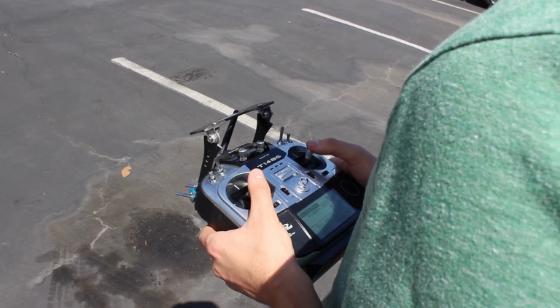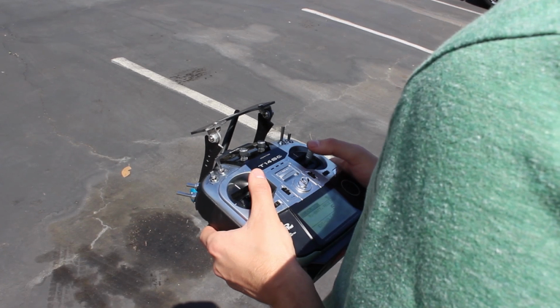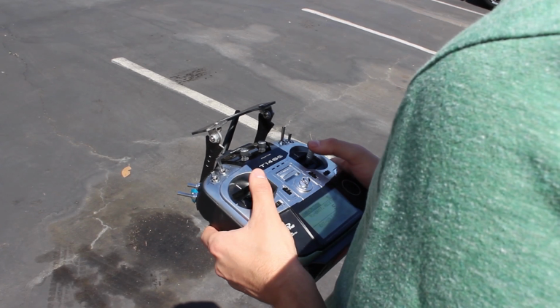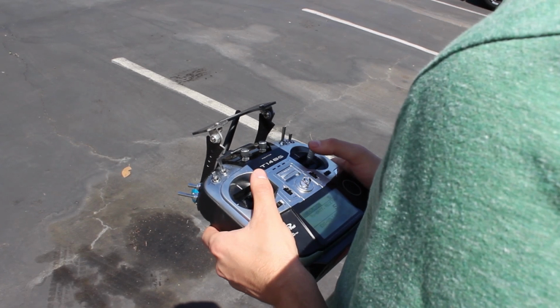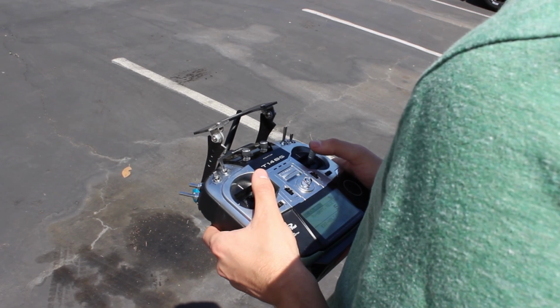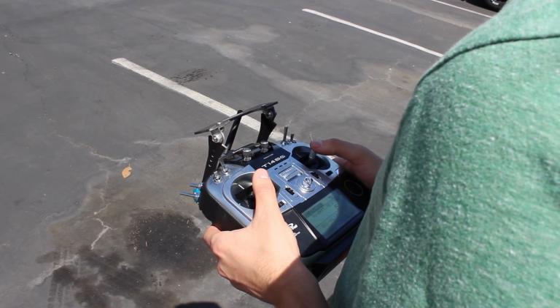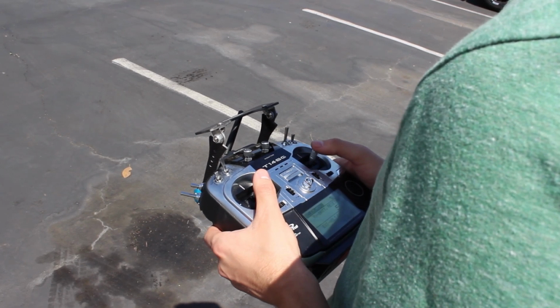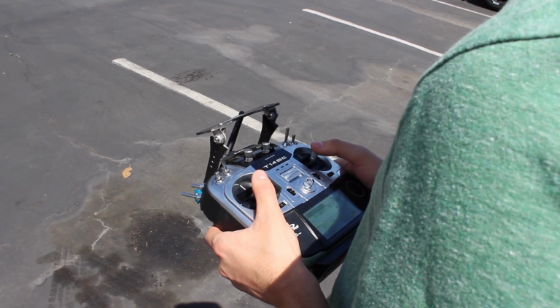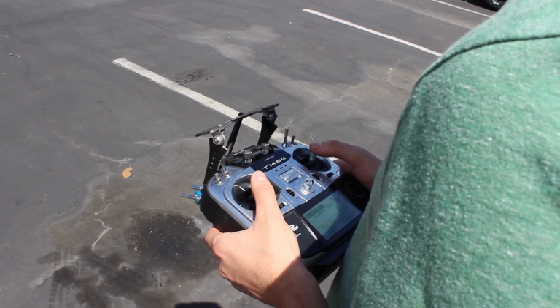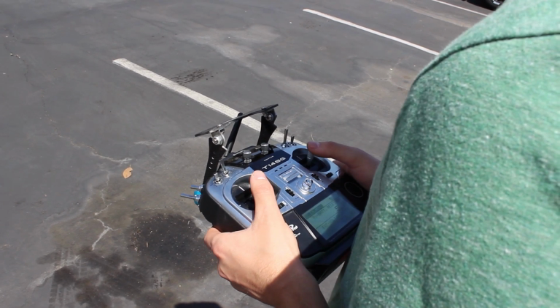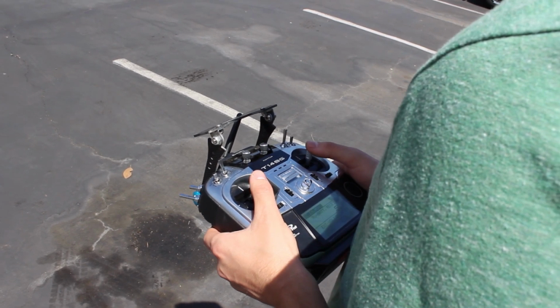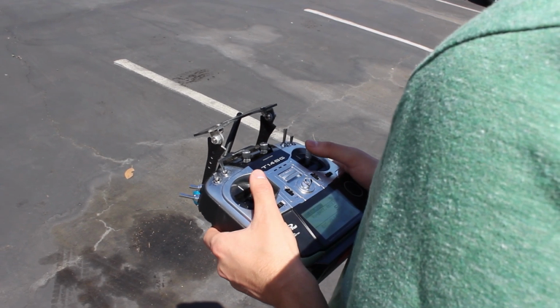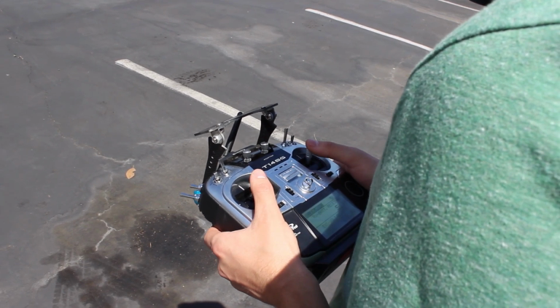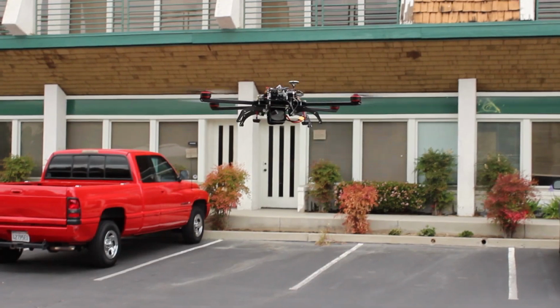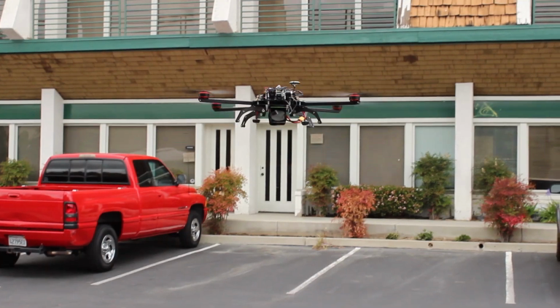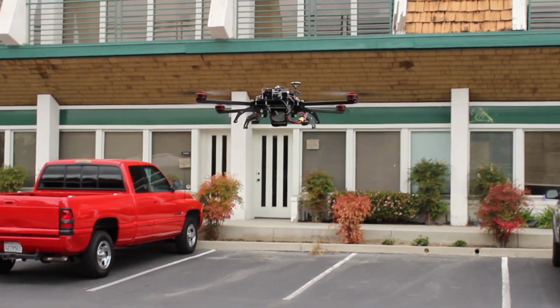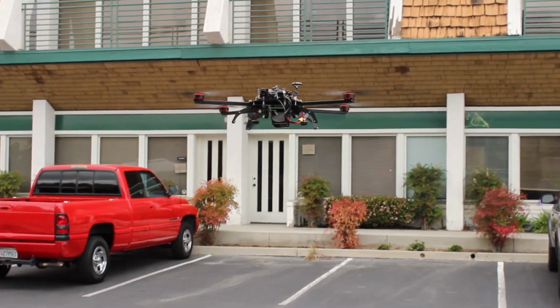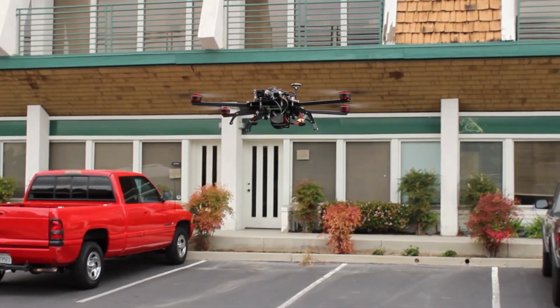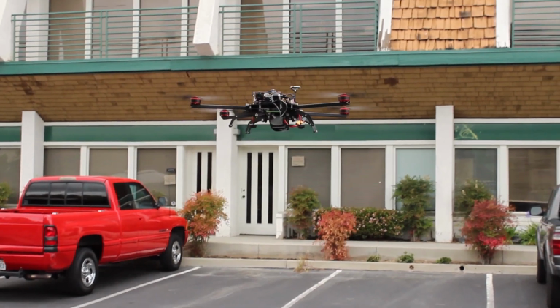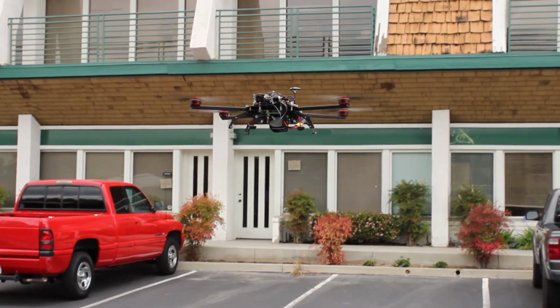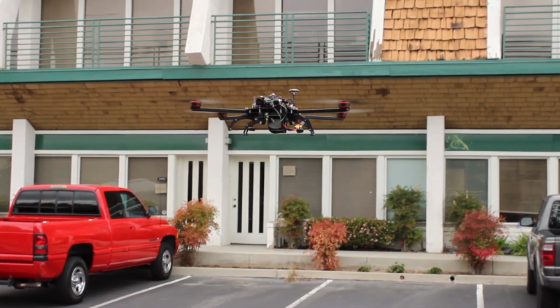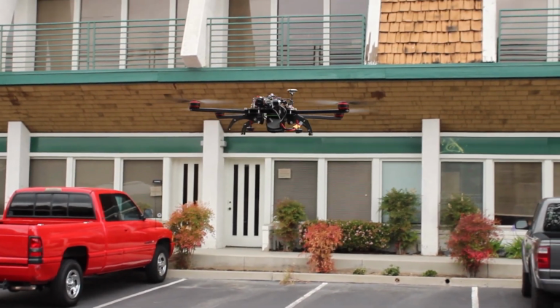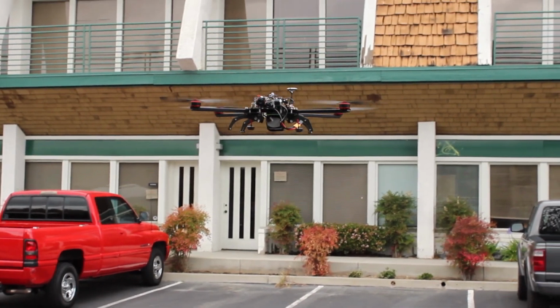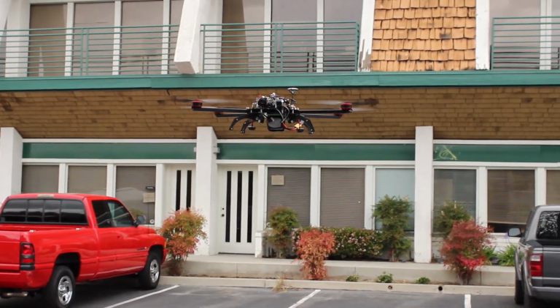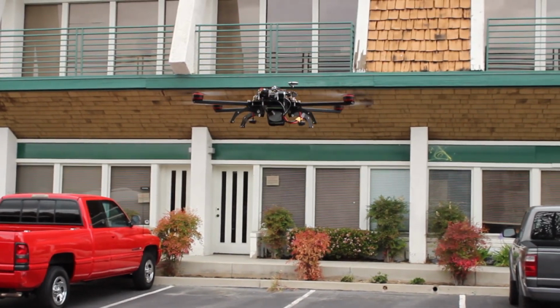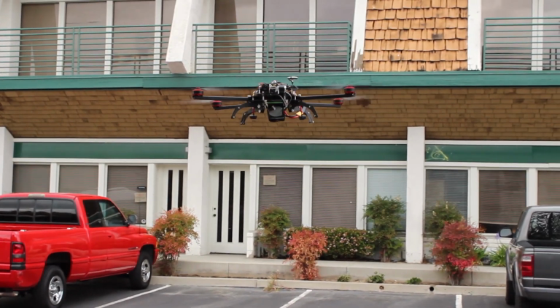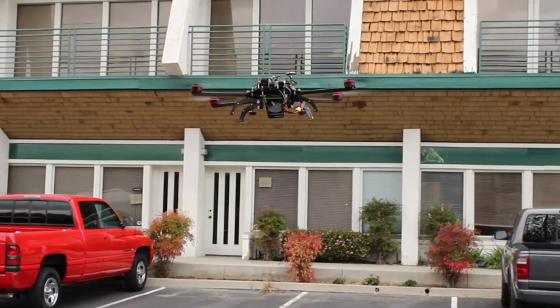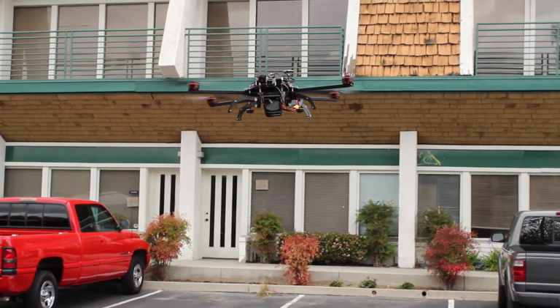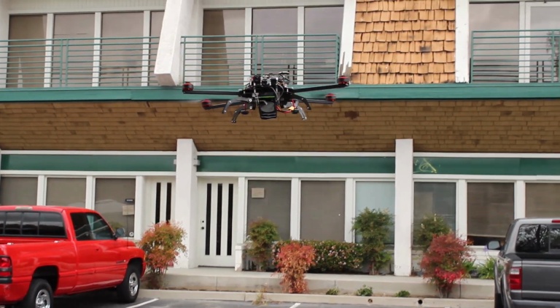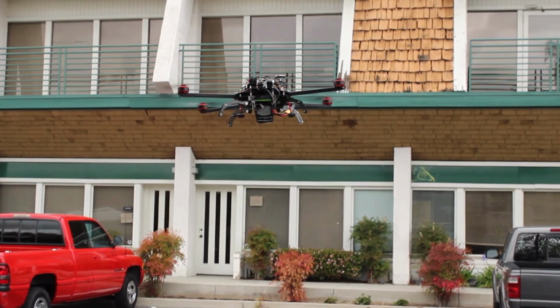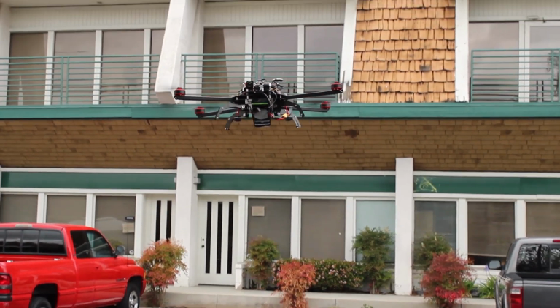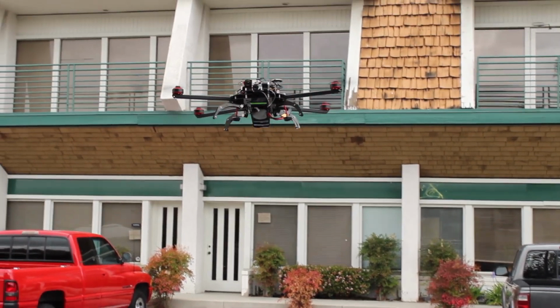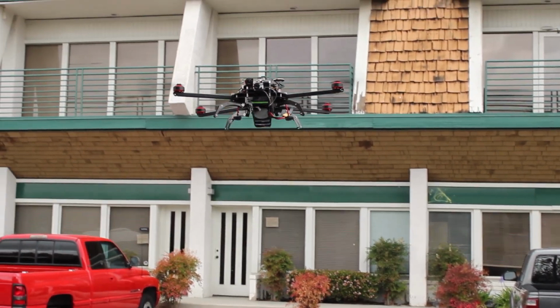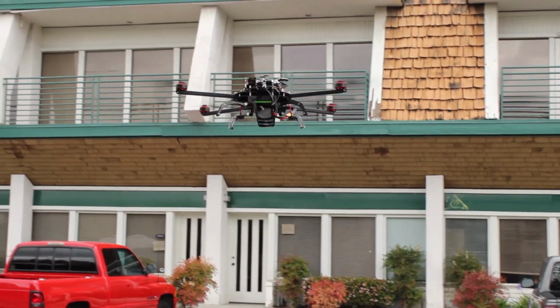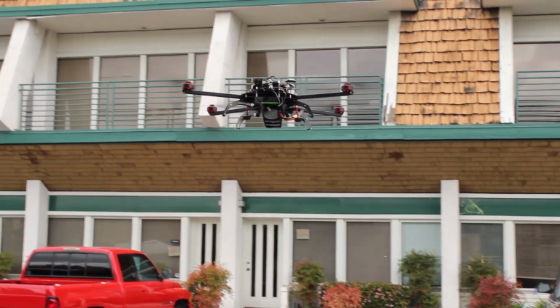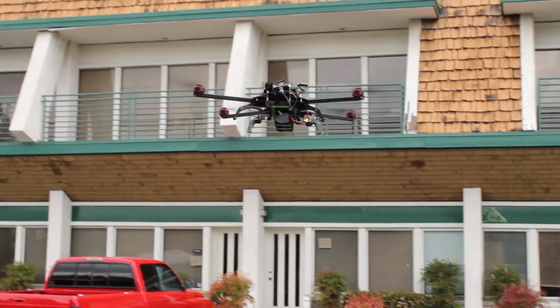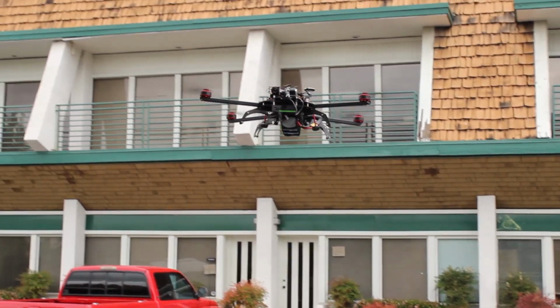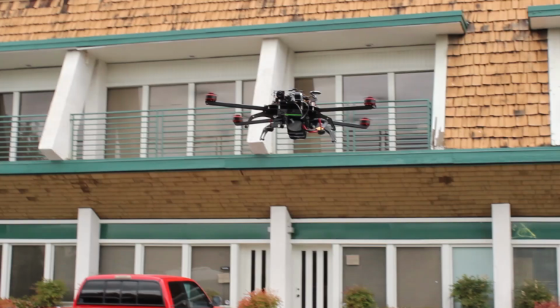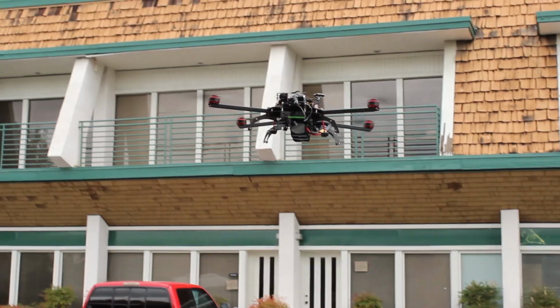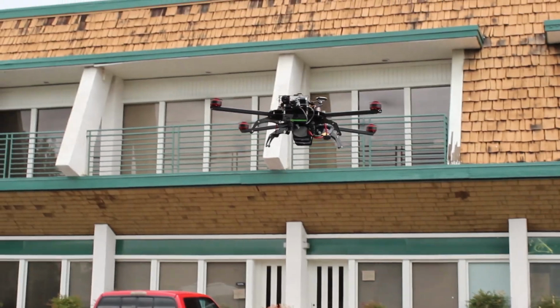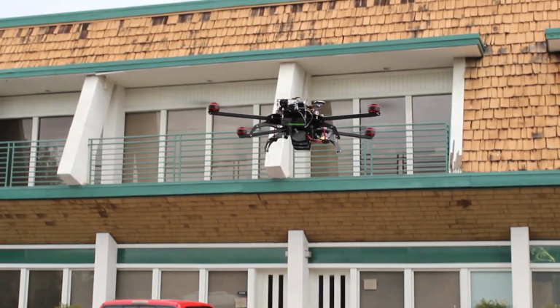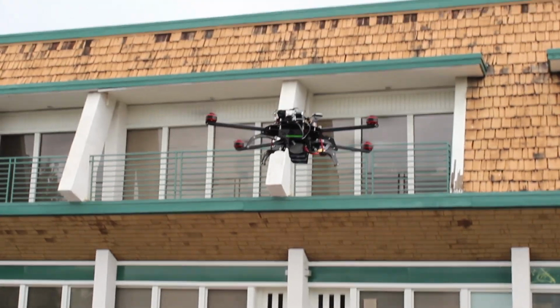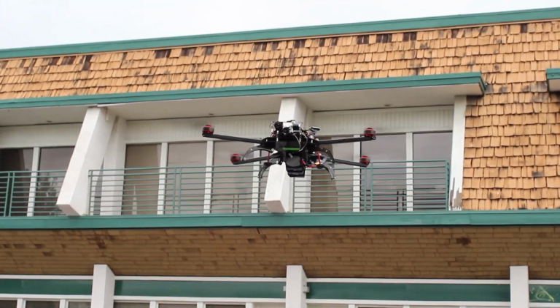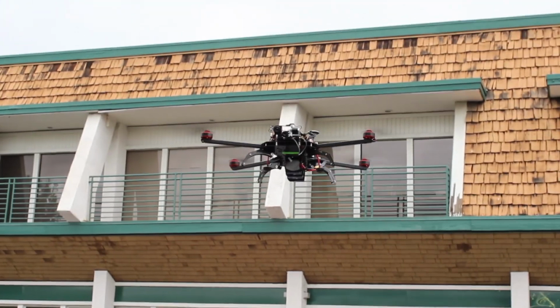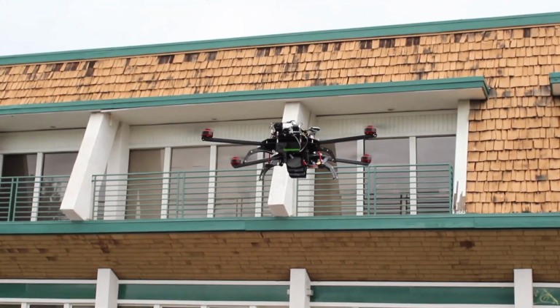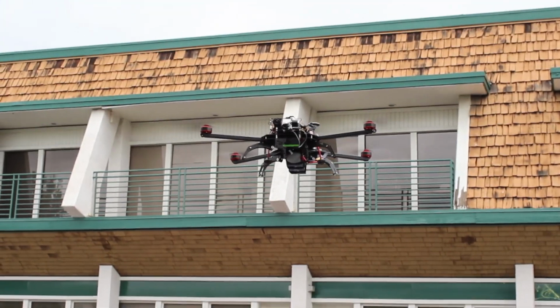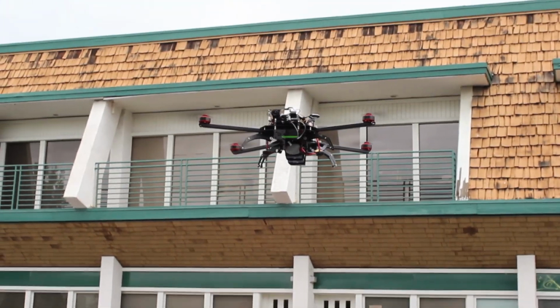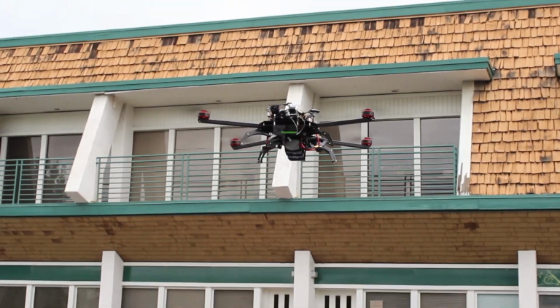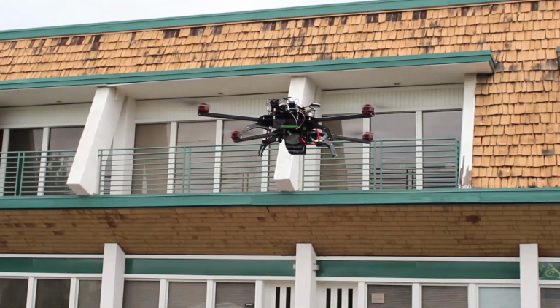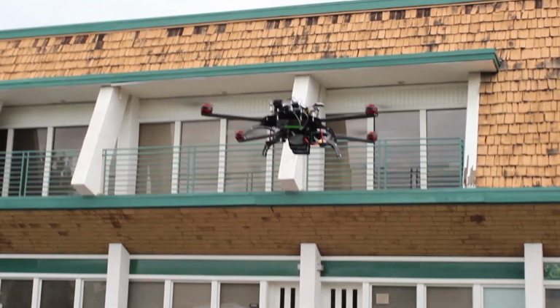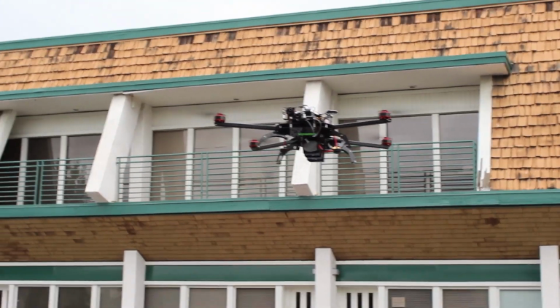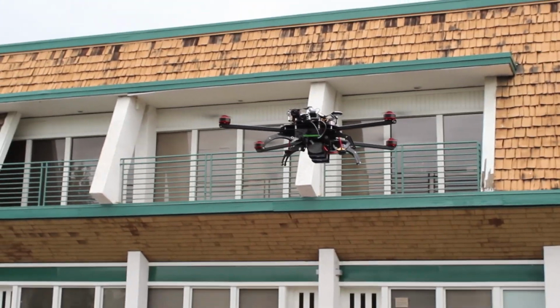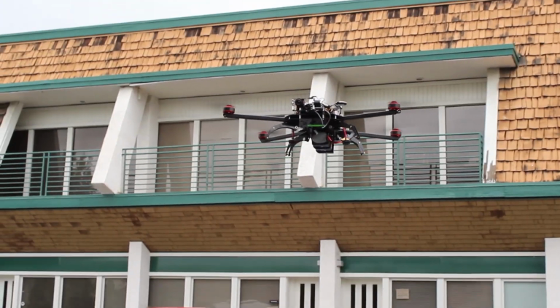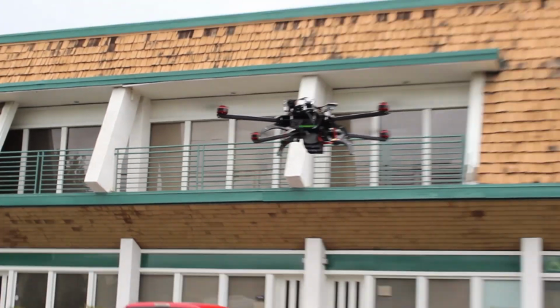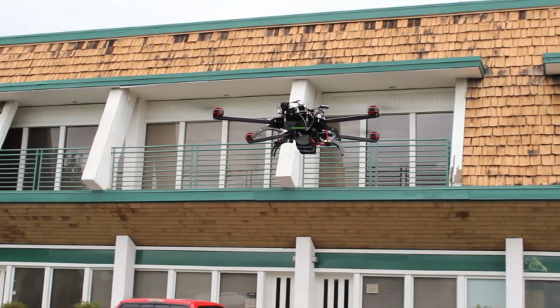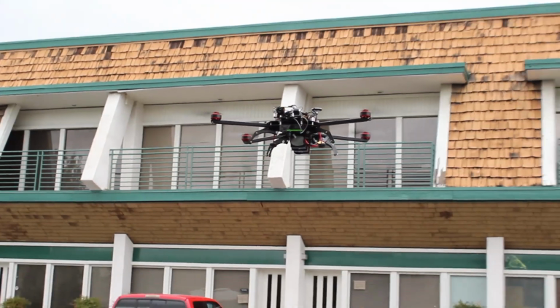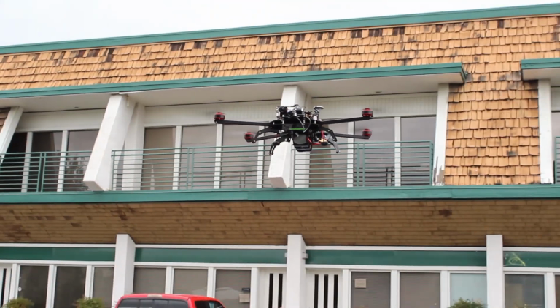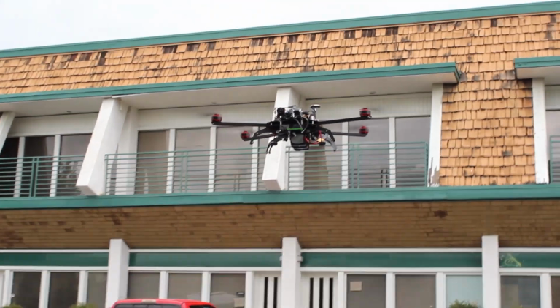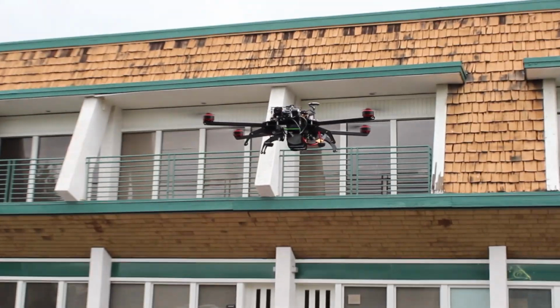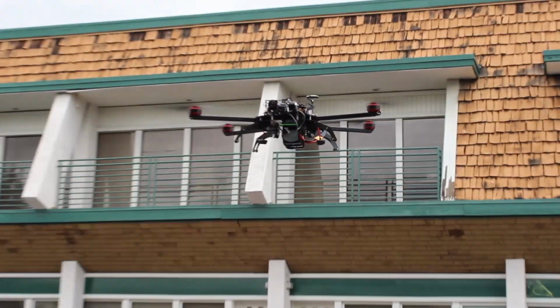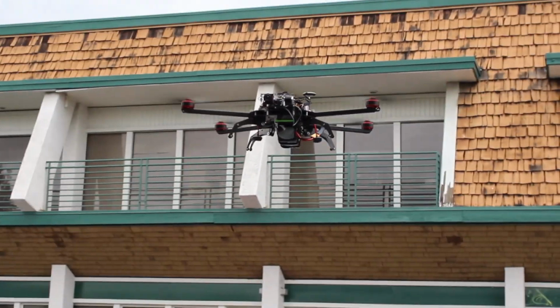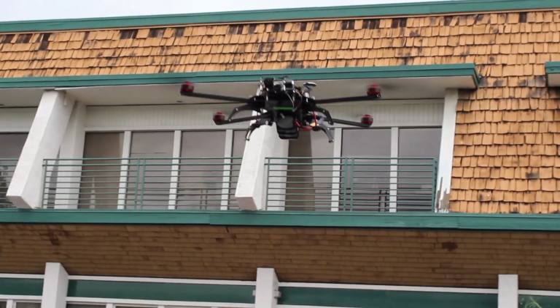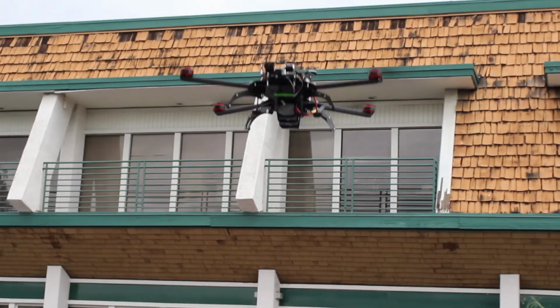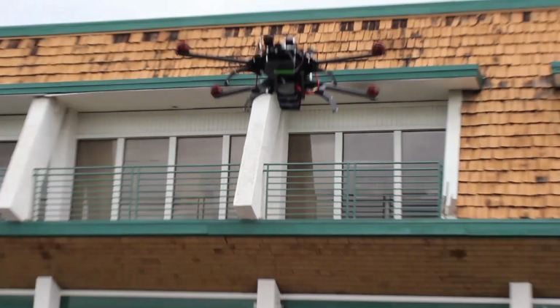This Matrix system with the ICI camera is currently for sale, so feel free to contact us at the number below or send us an email. I hope you guys enjoyed the video.